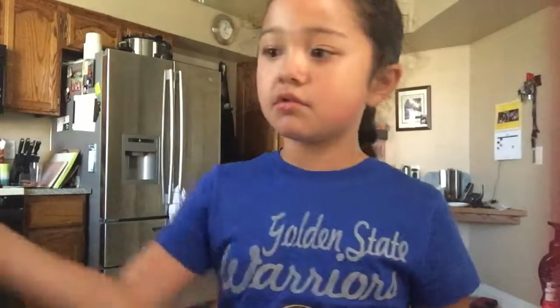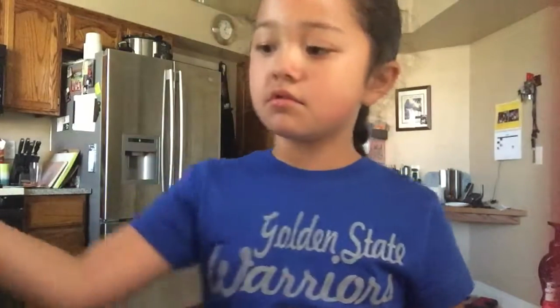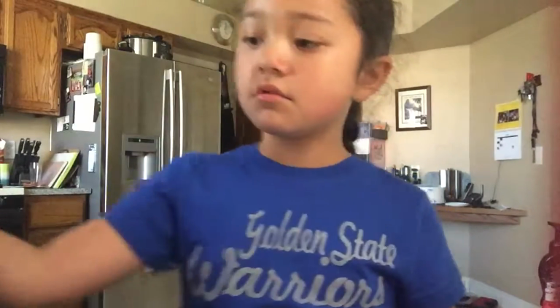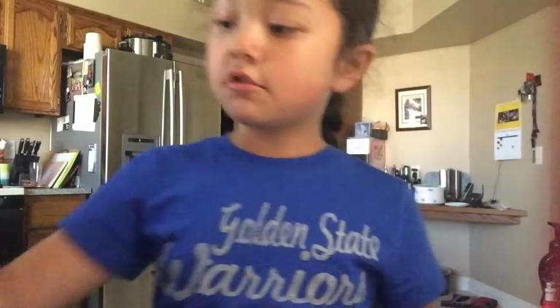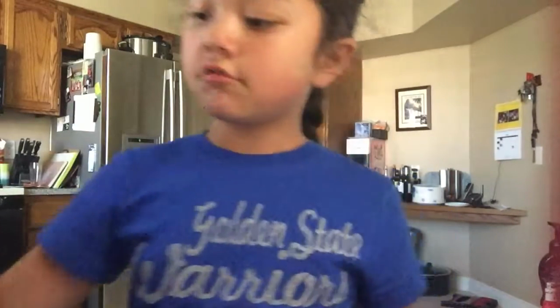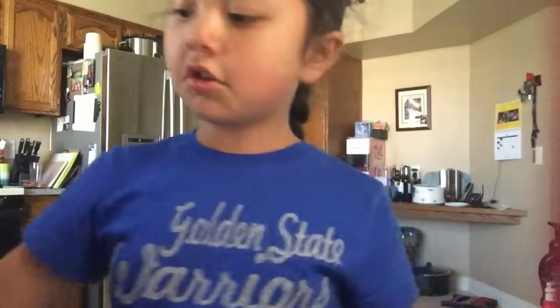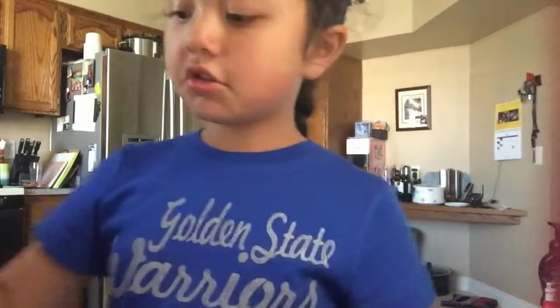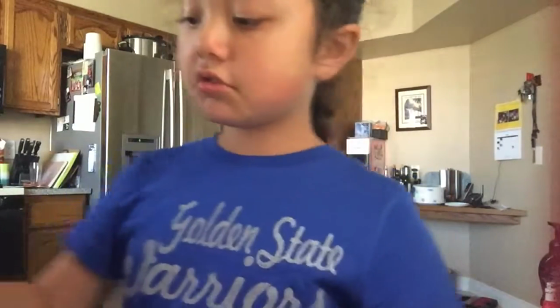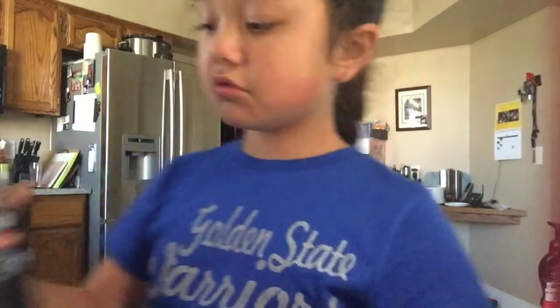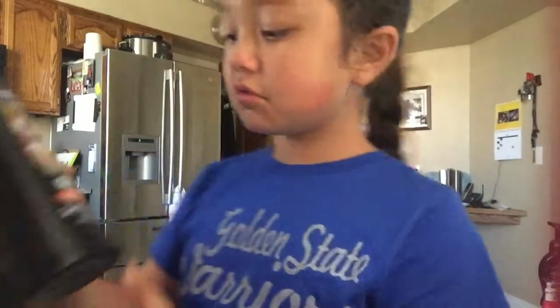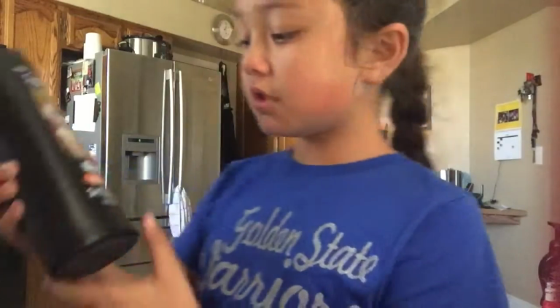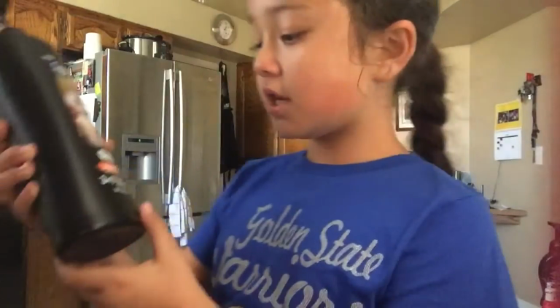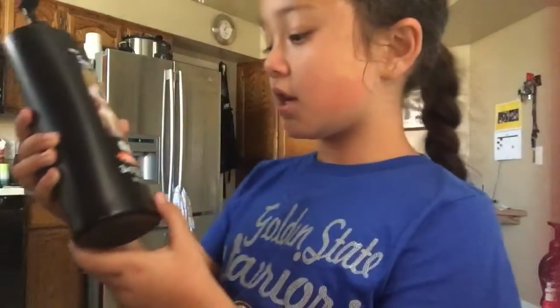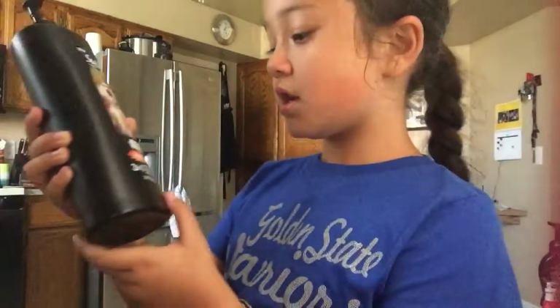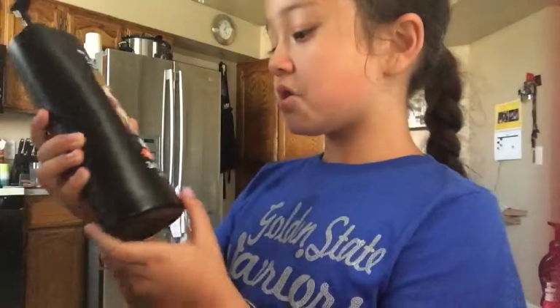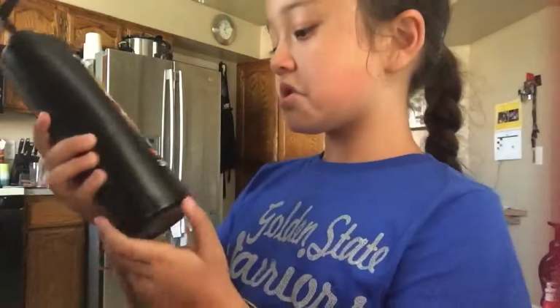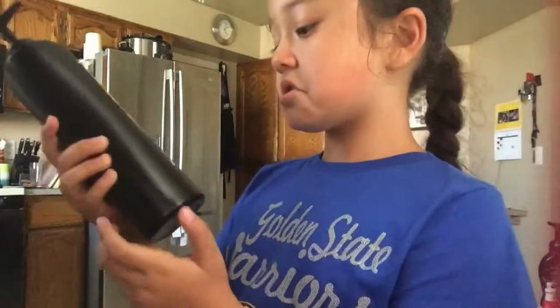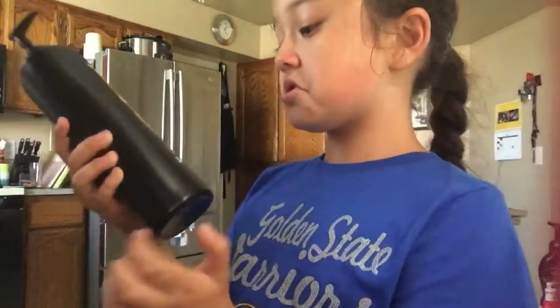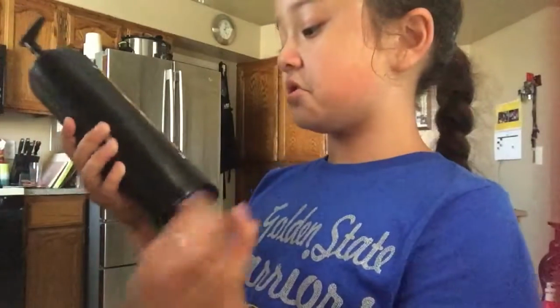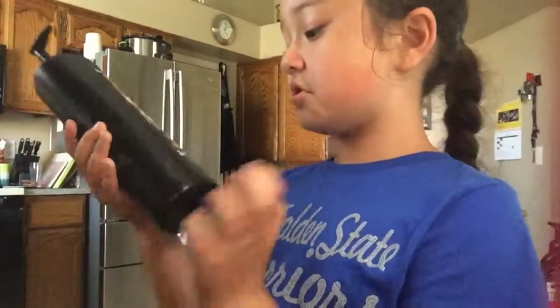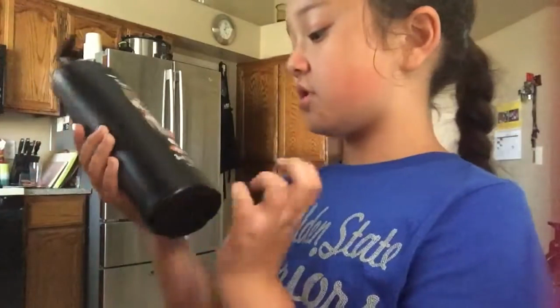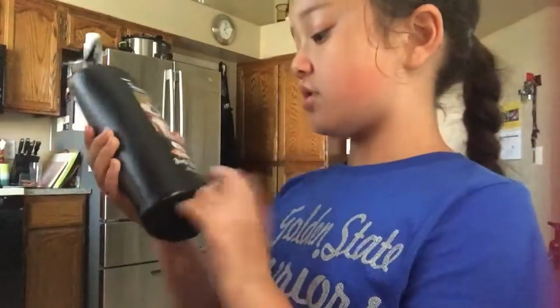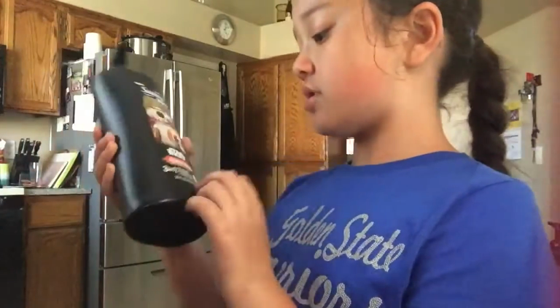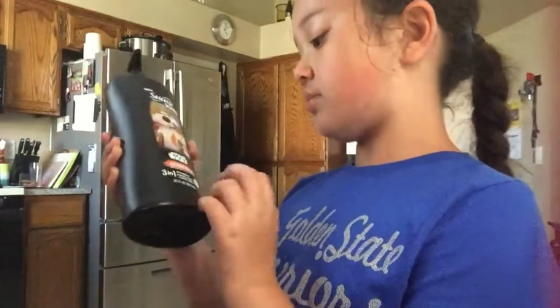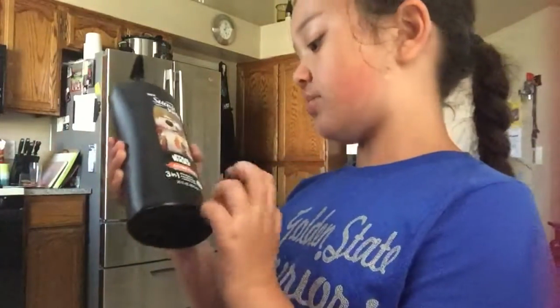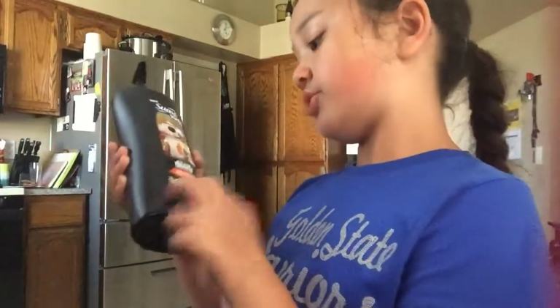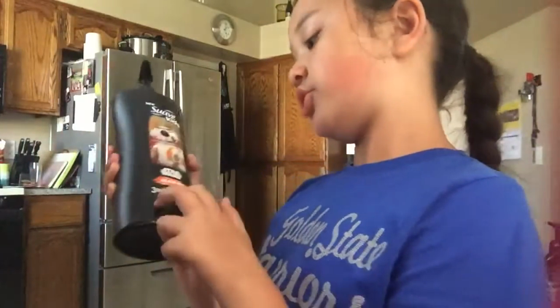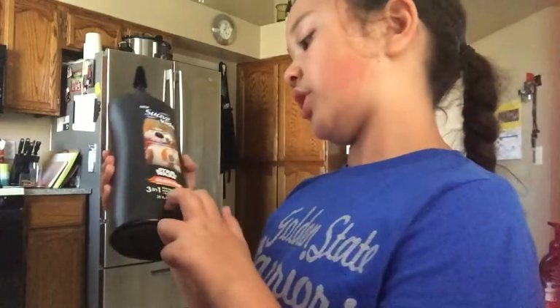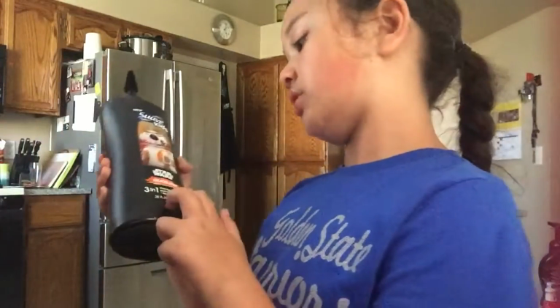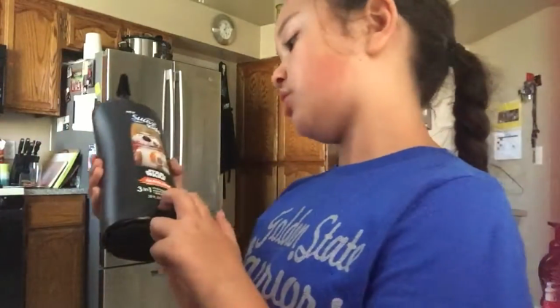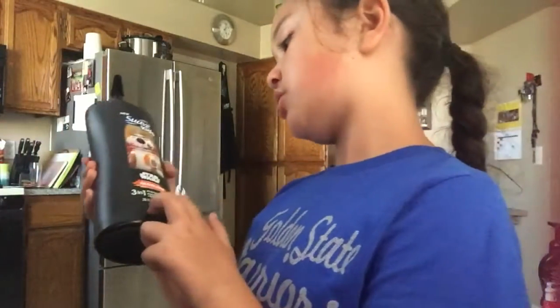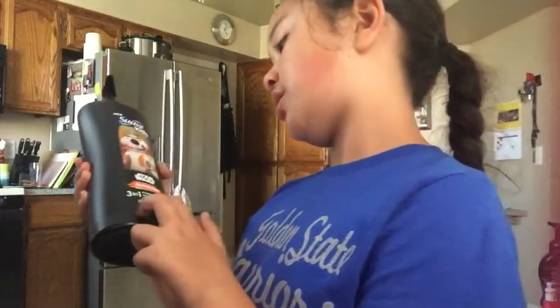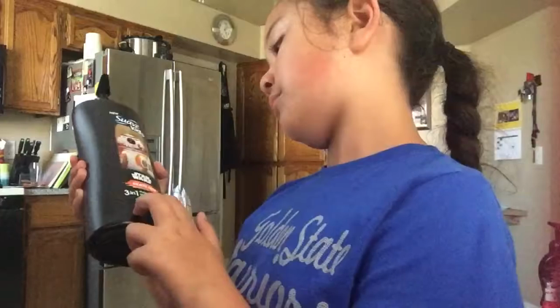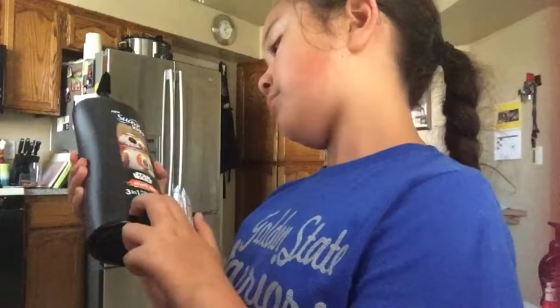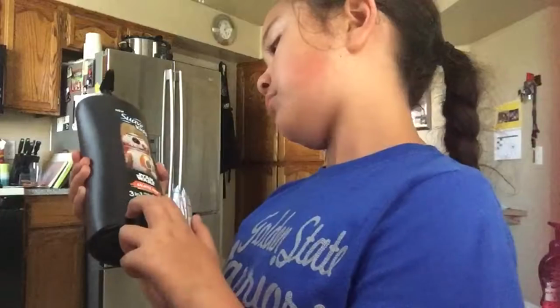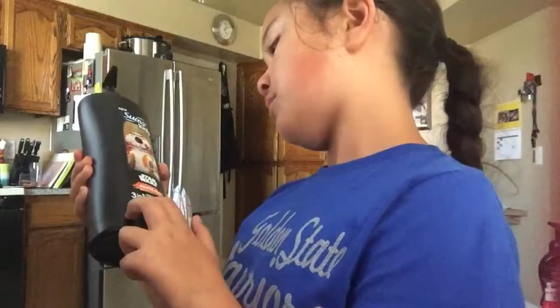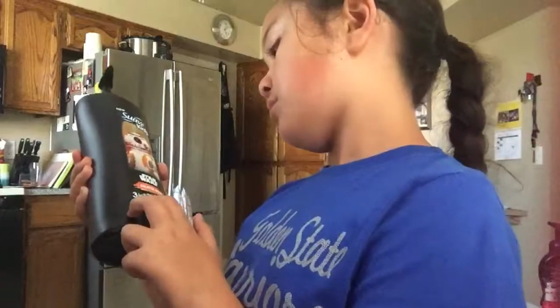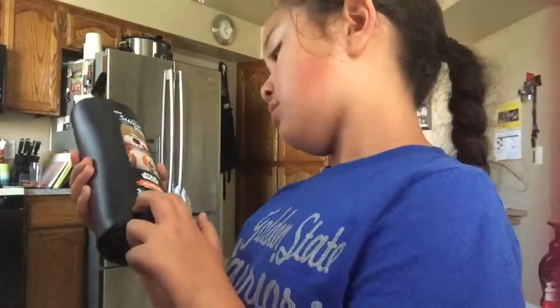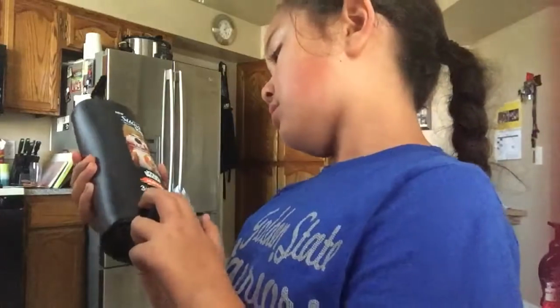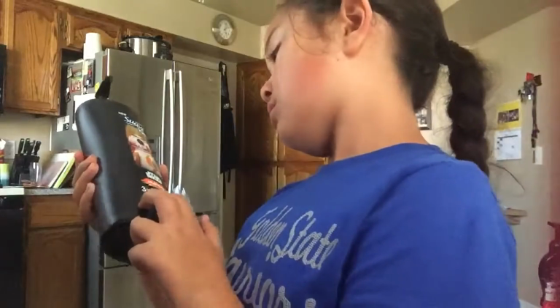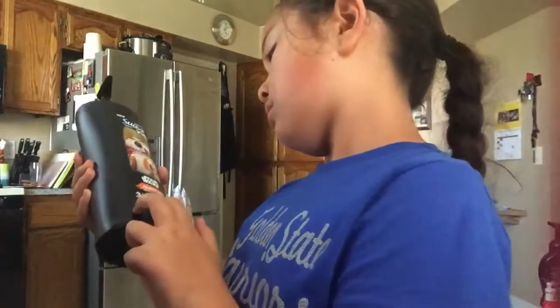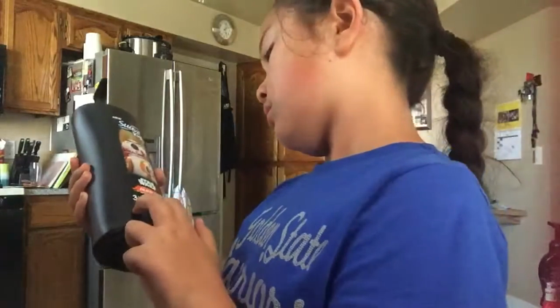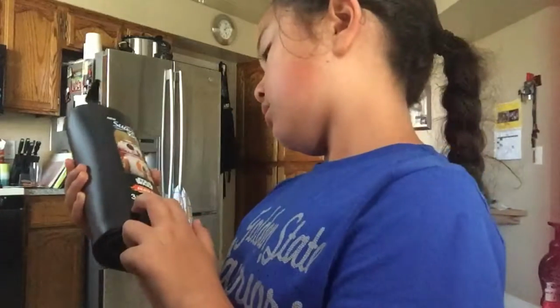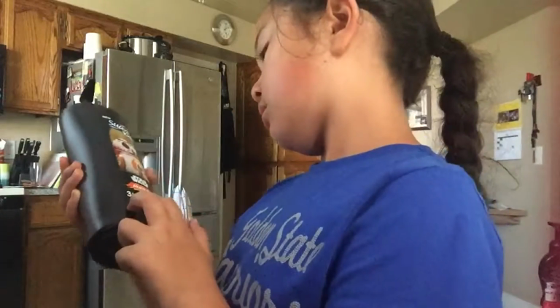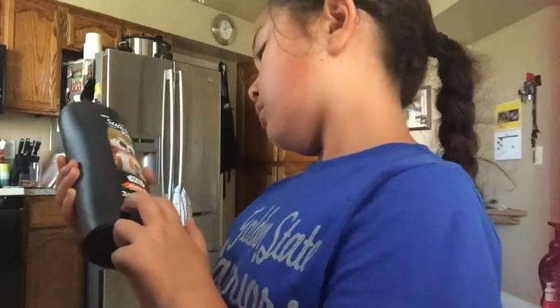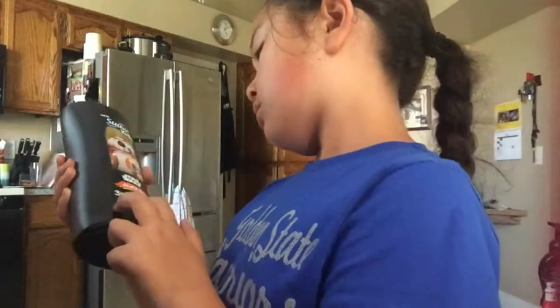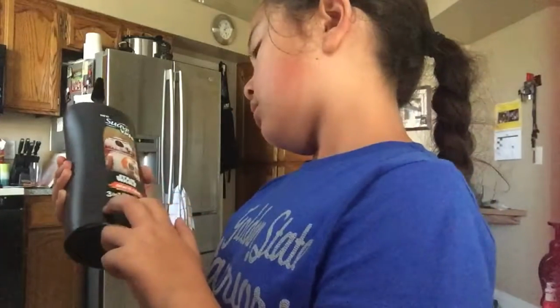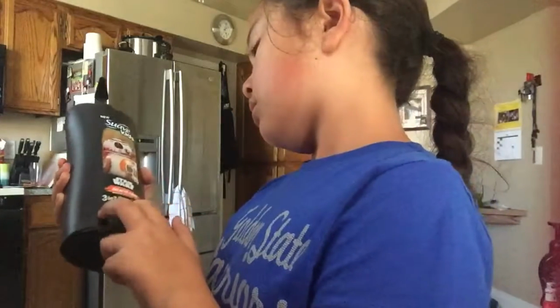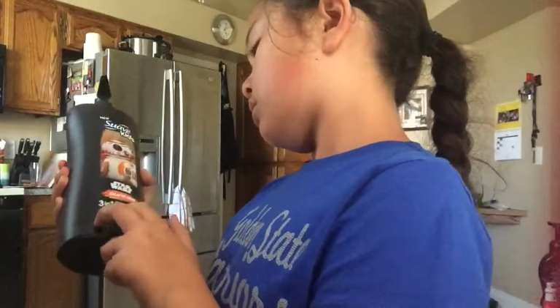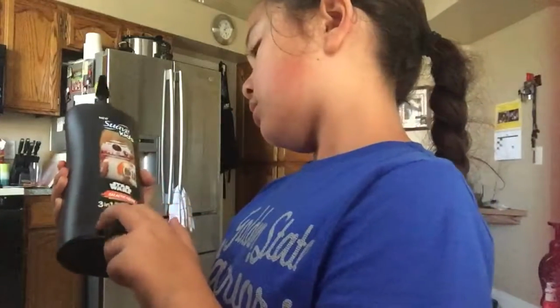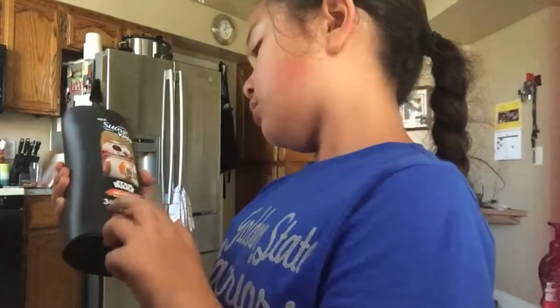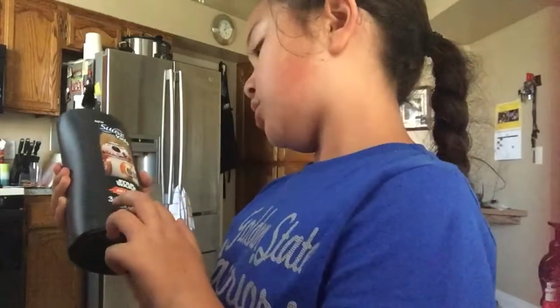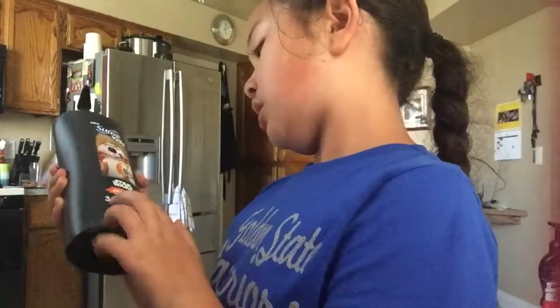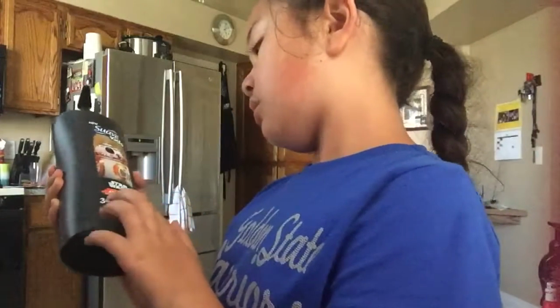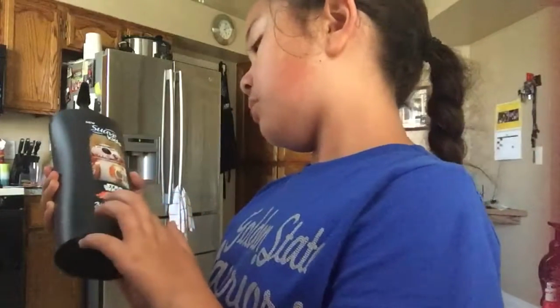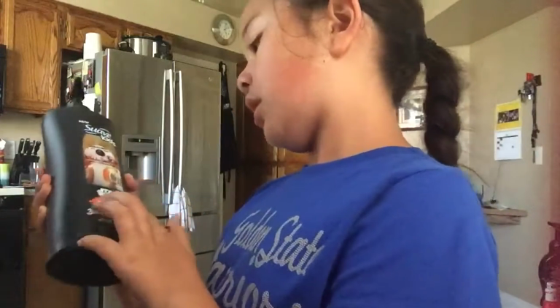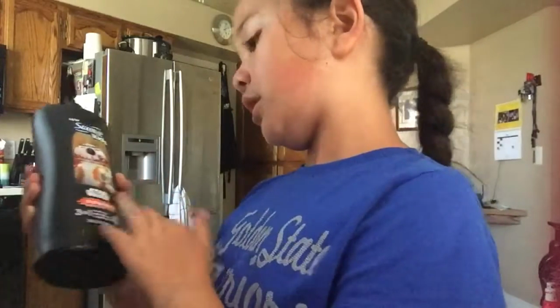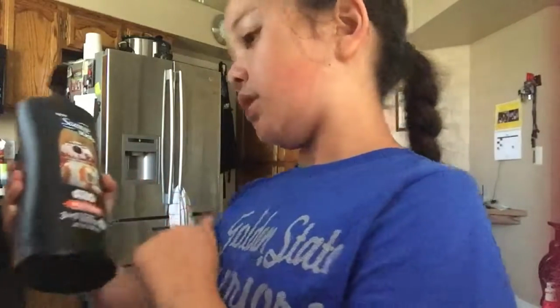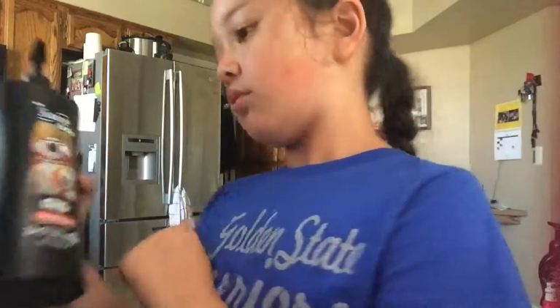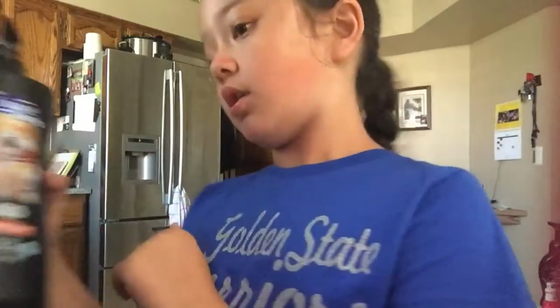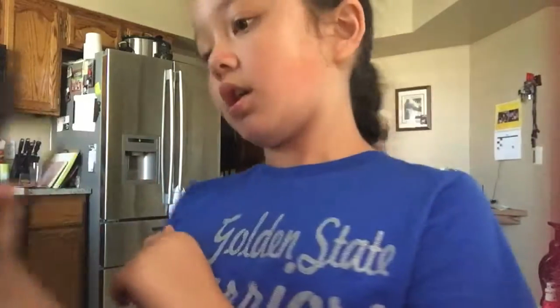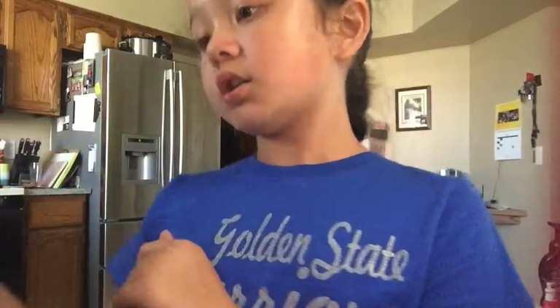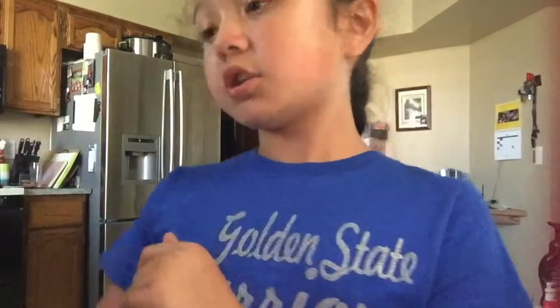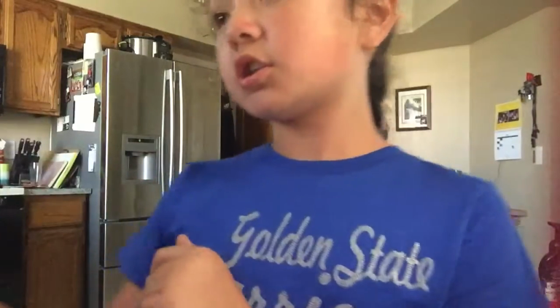So, what you'll need is some gel body wash.